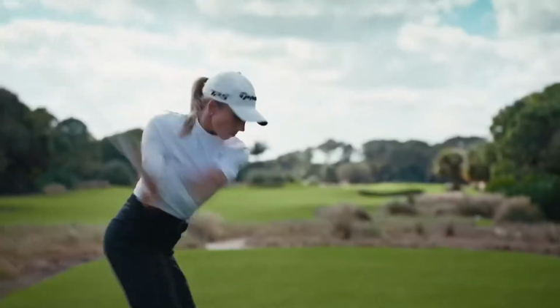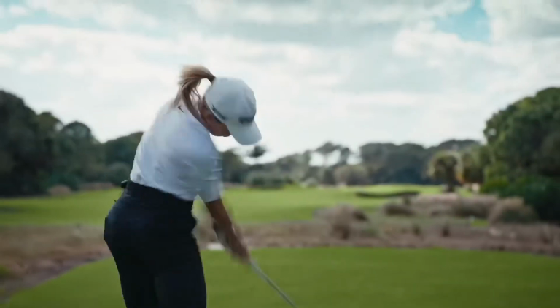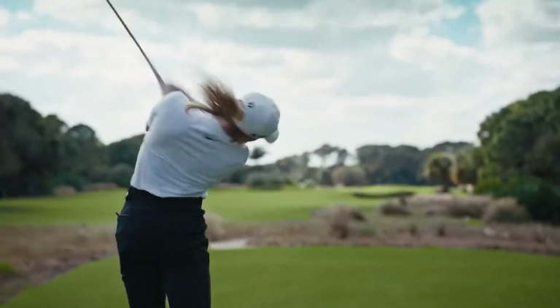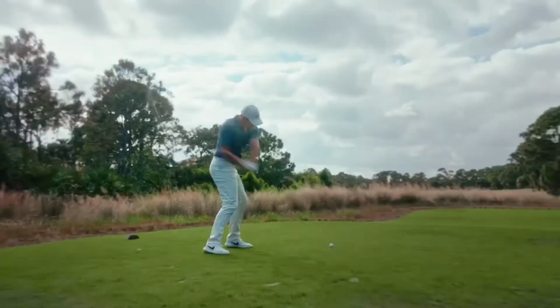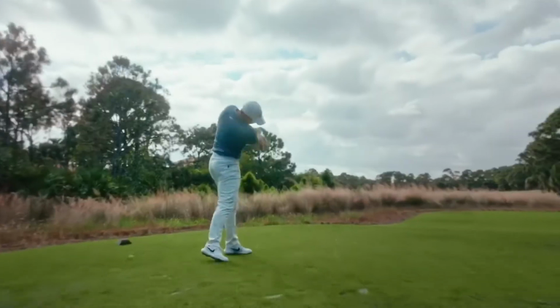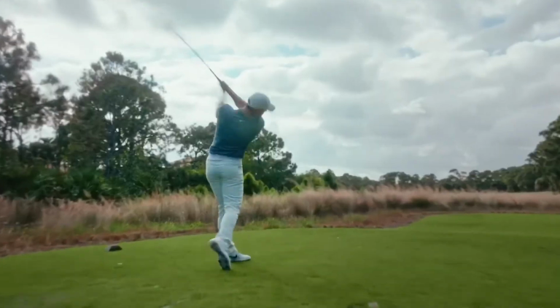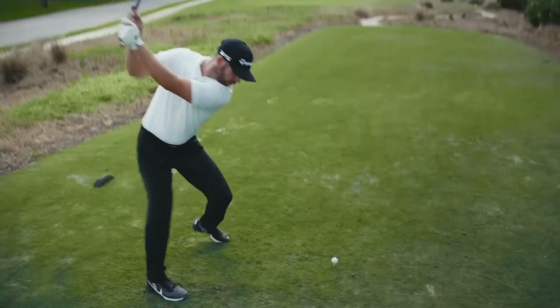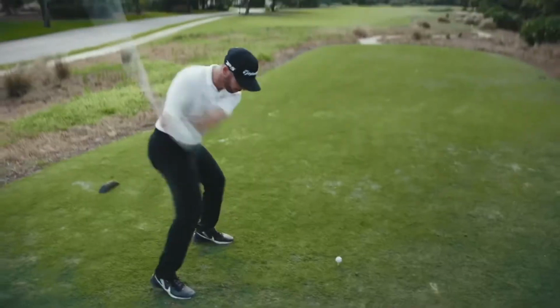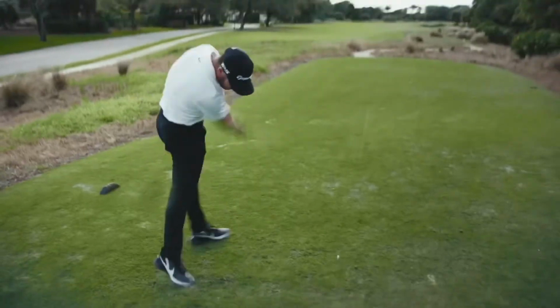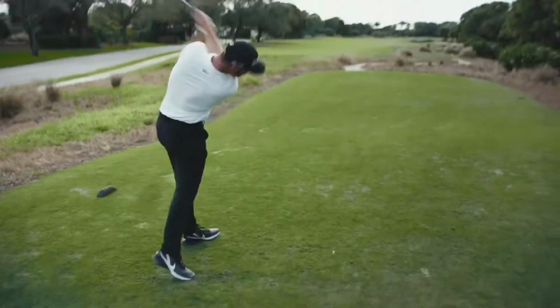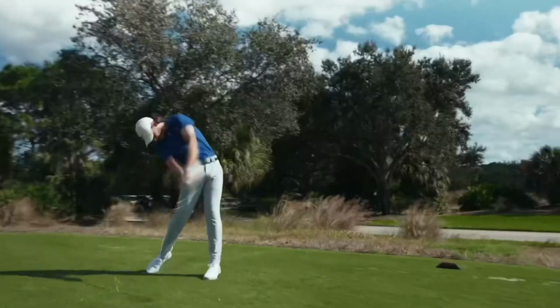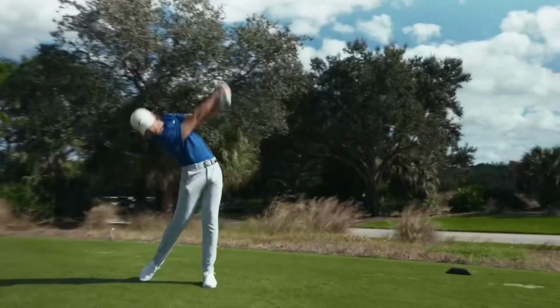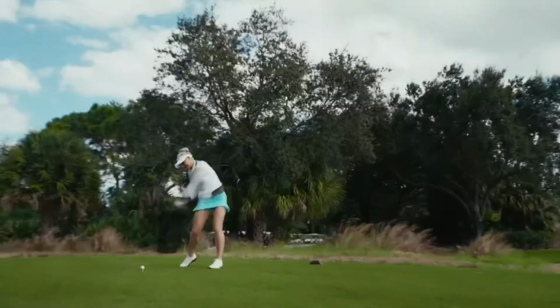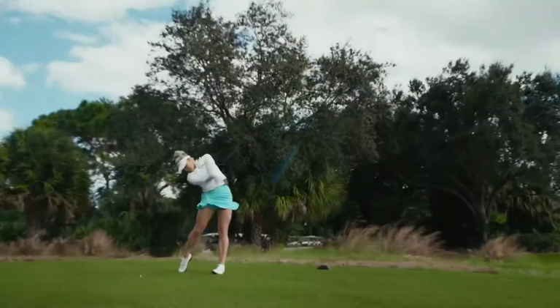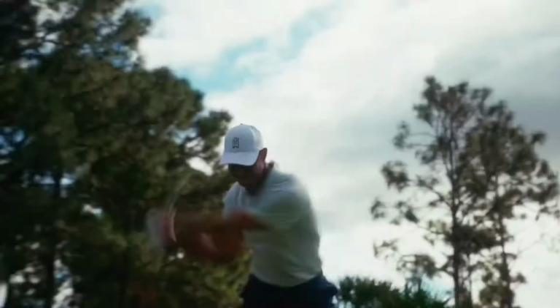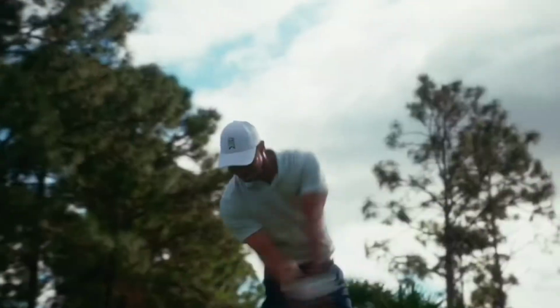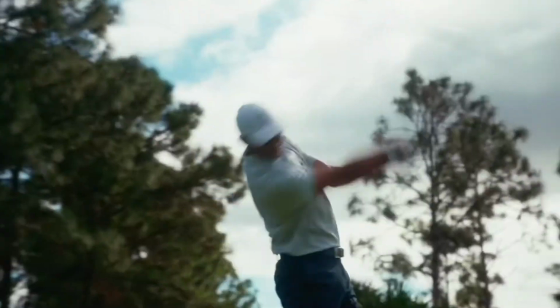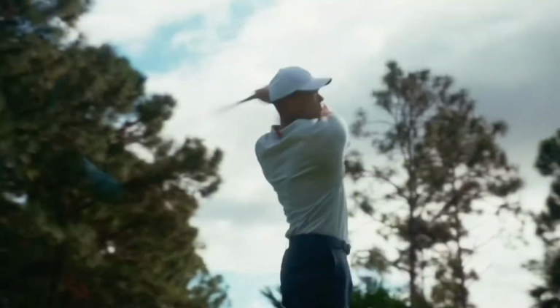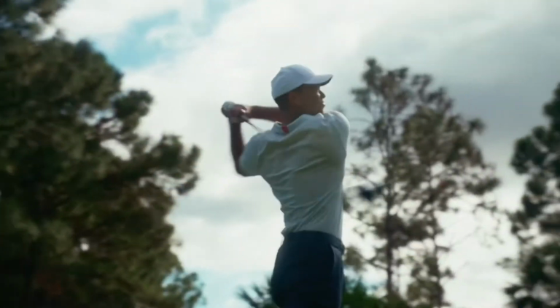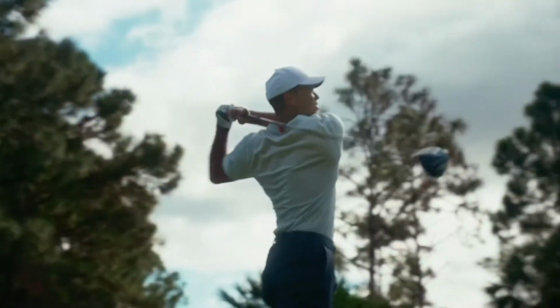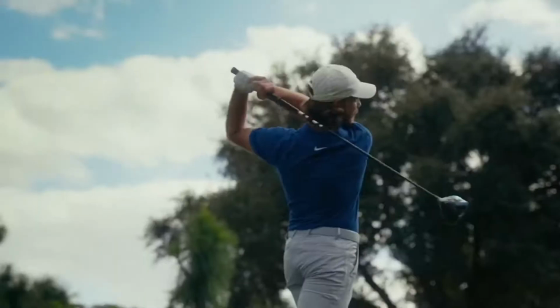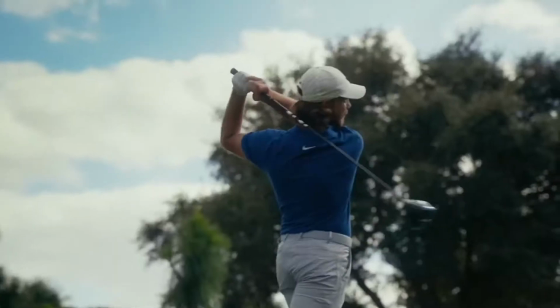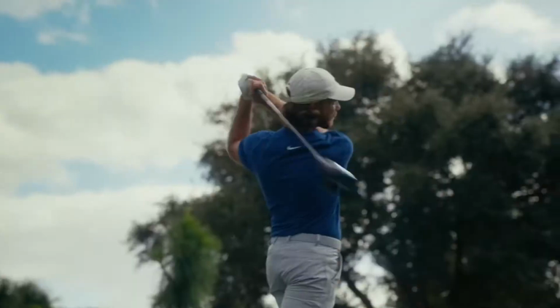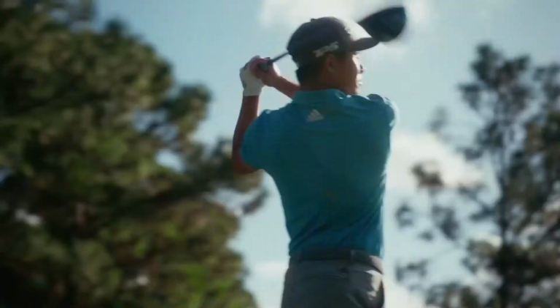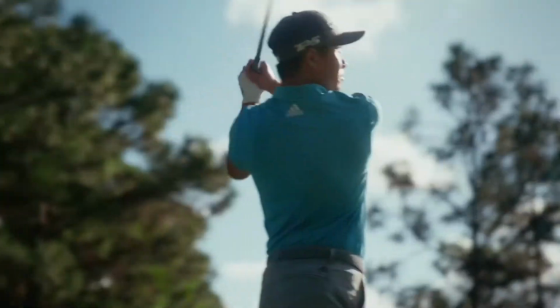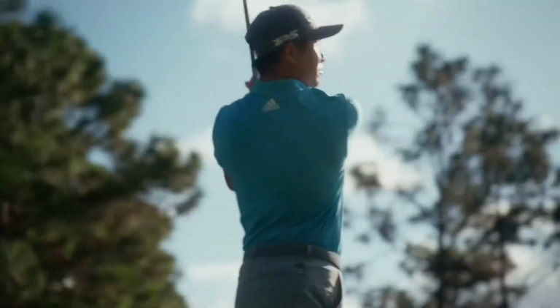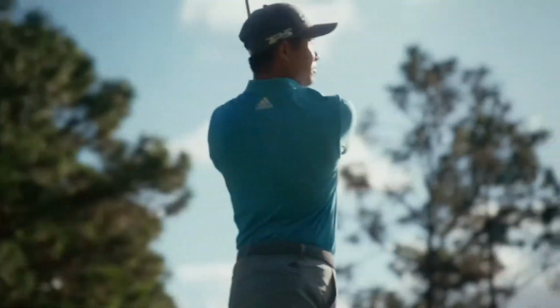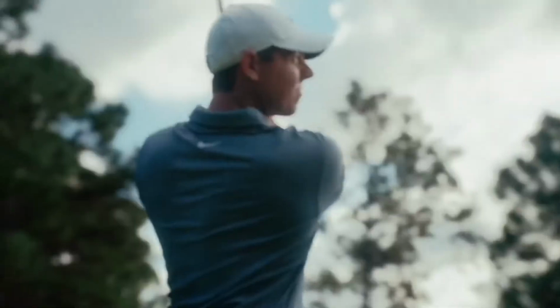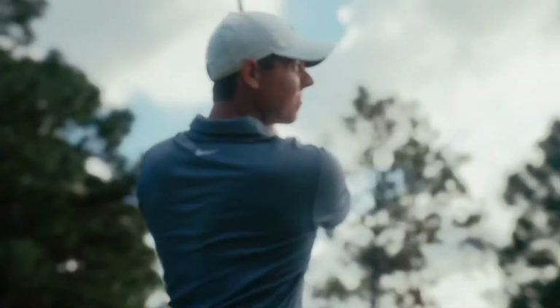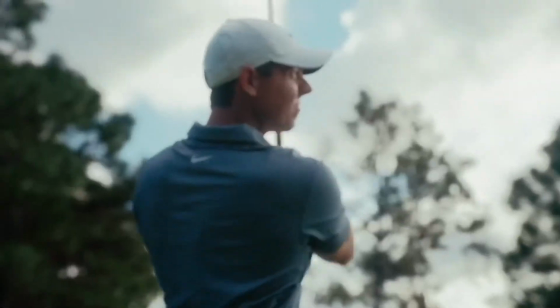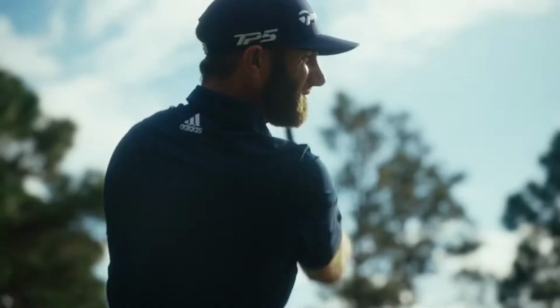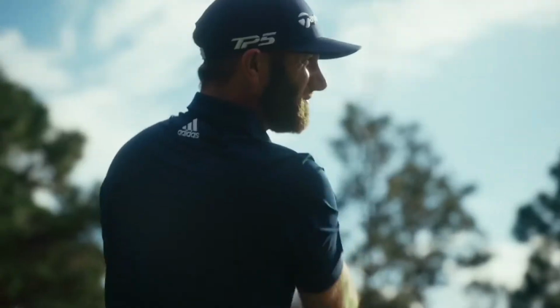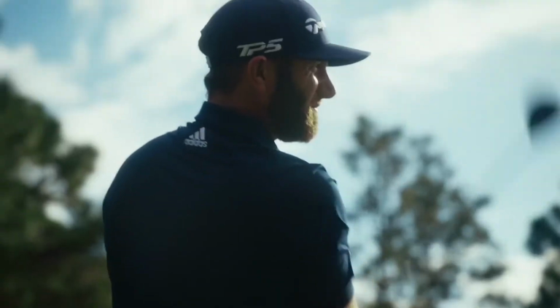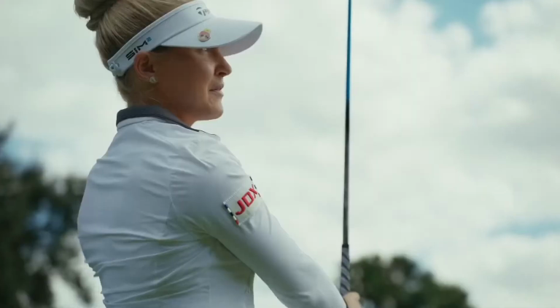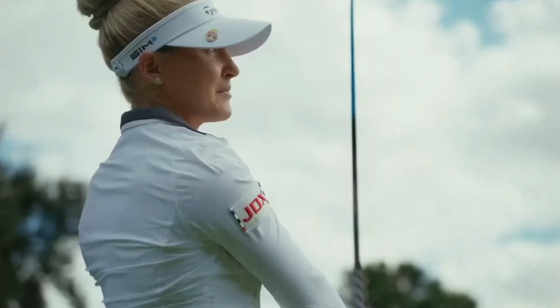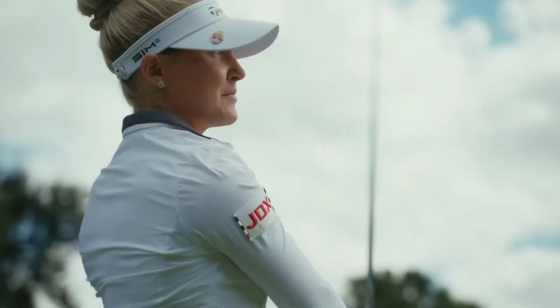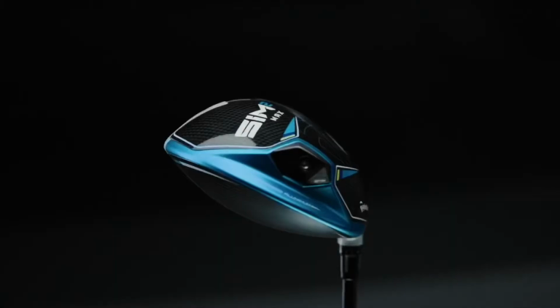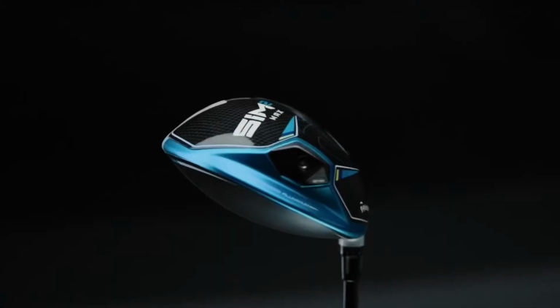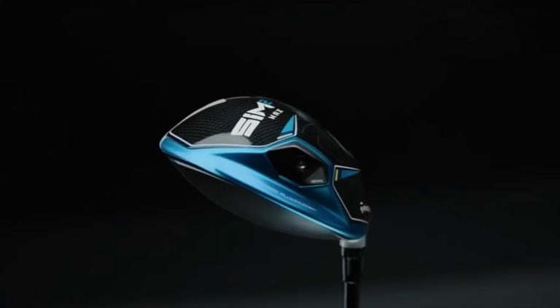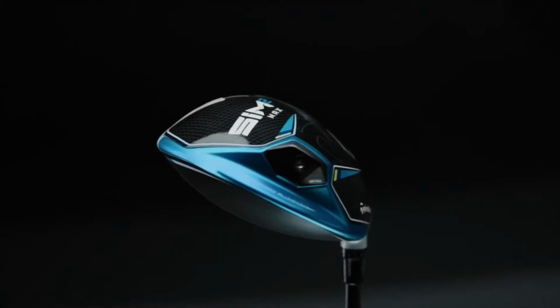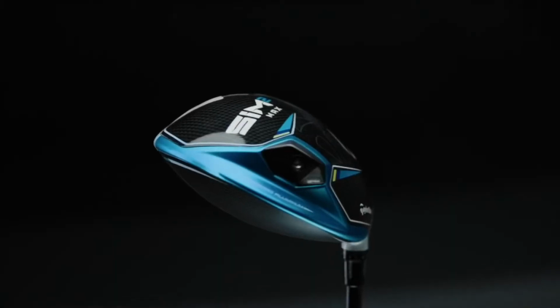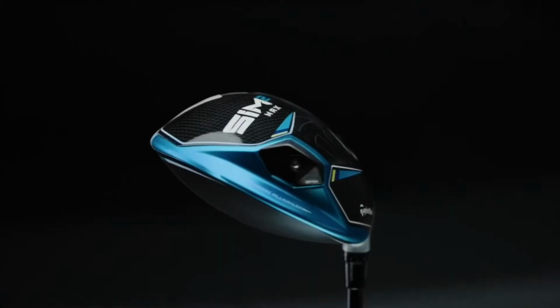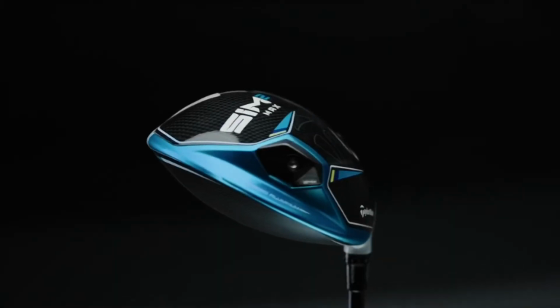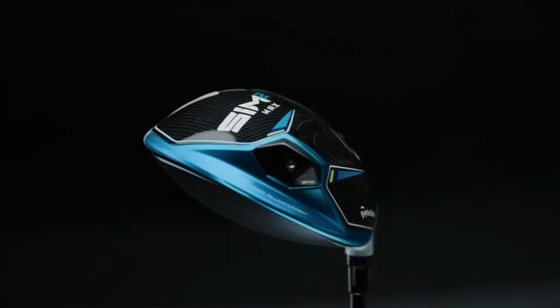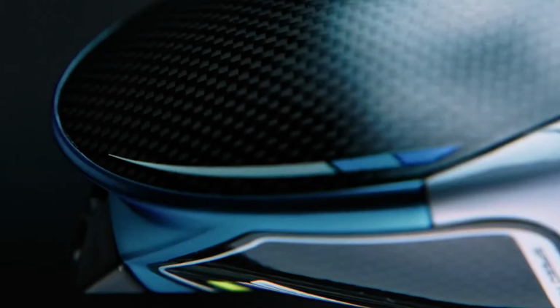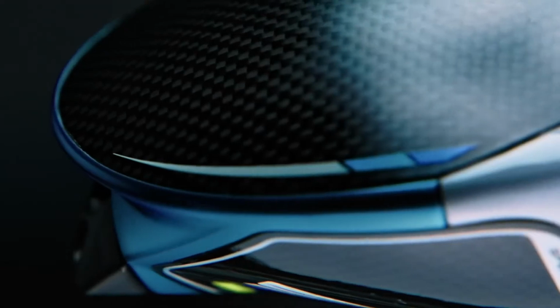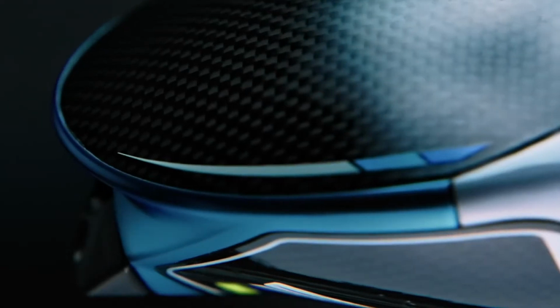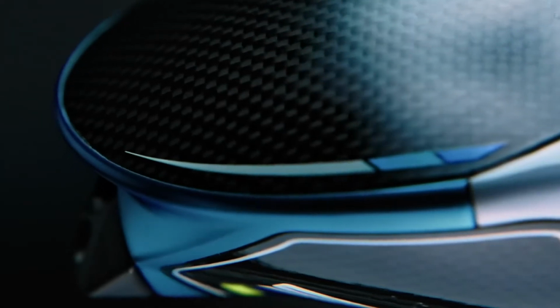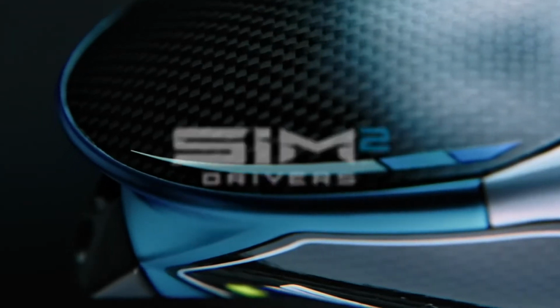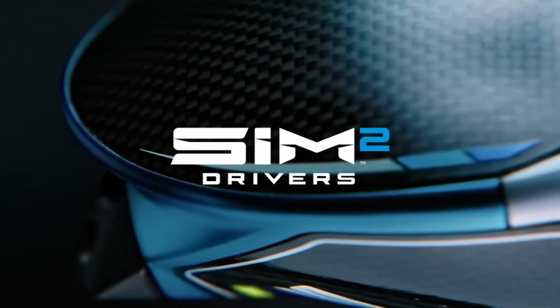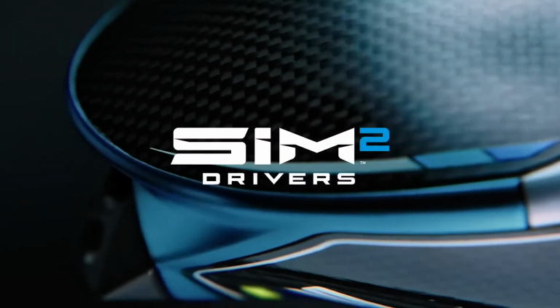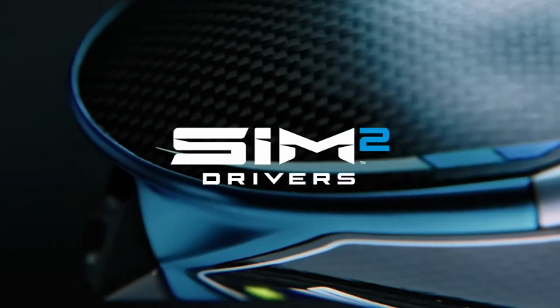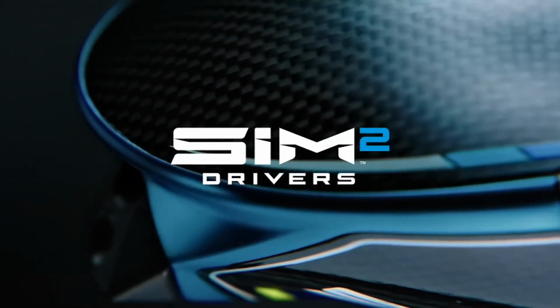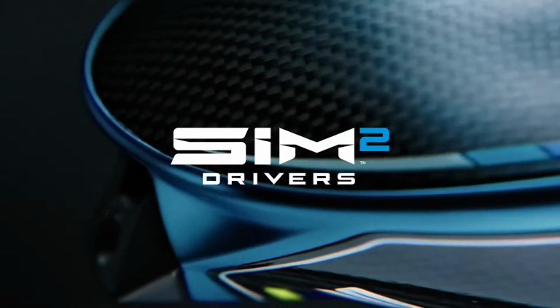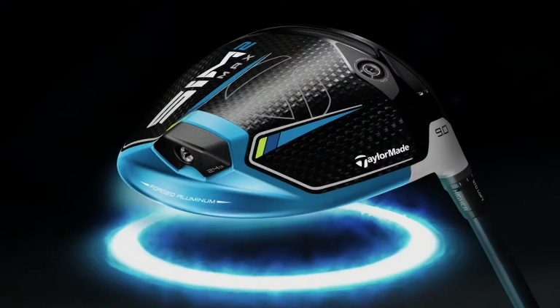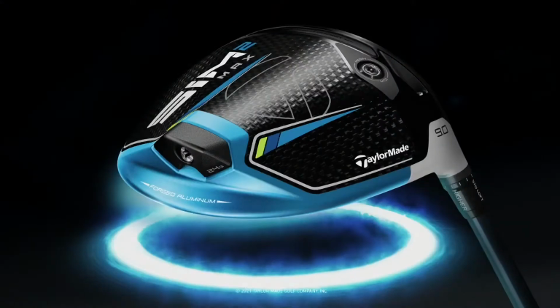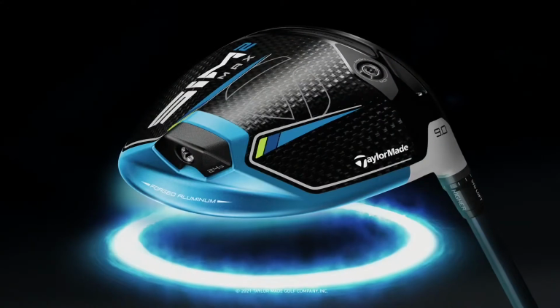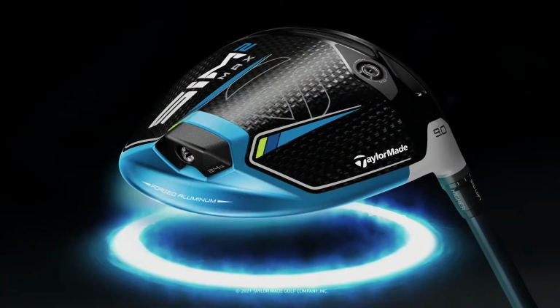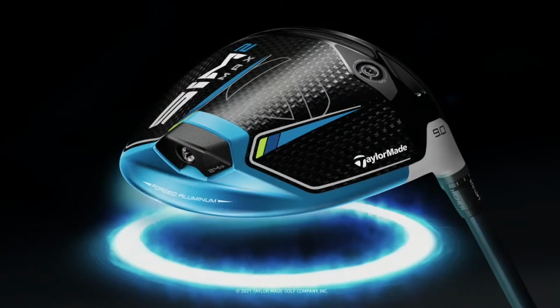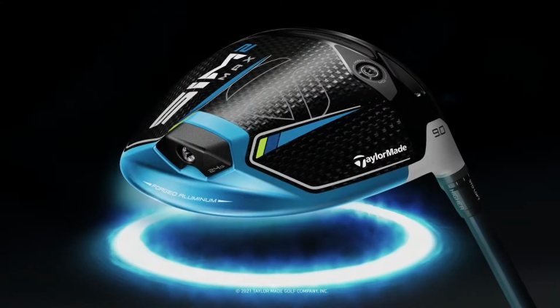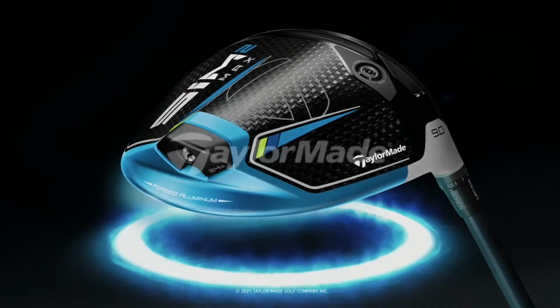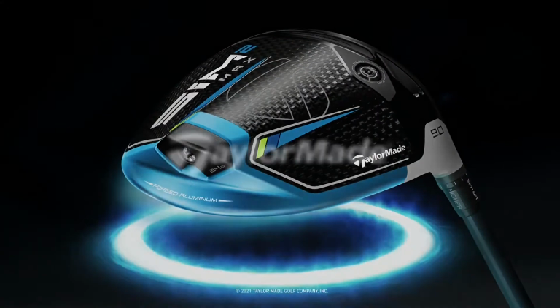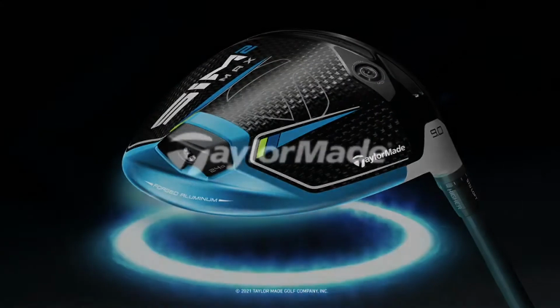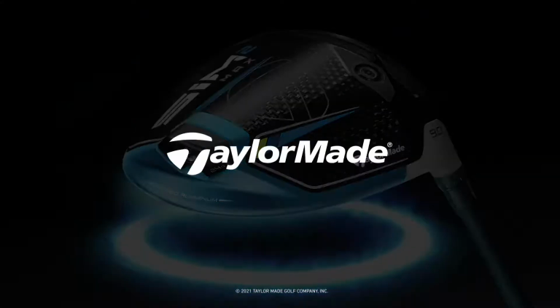Introducing Sim 2. It's built around a forged aluminum ring for the drives everyone wants to hit and no one wants to follow. Sim 2 from TaylorMade.